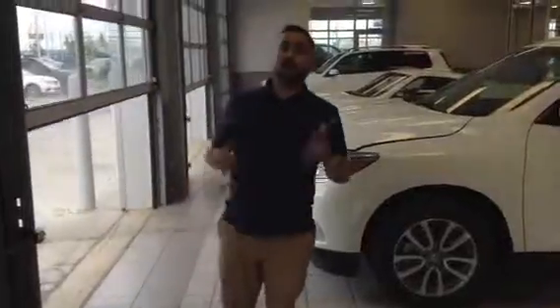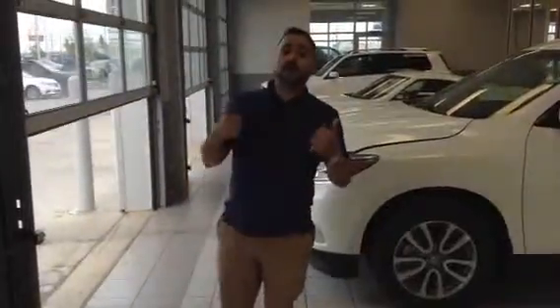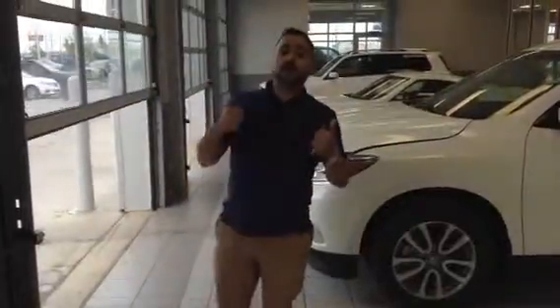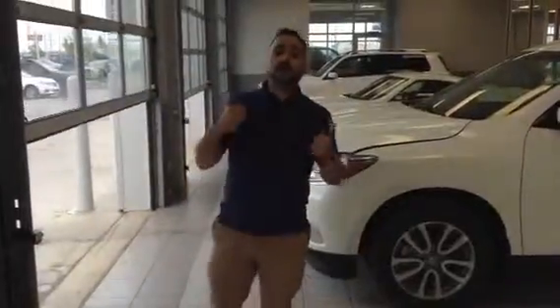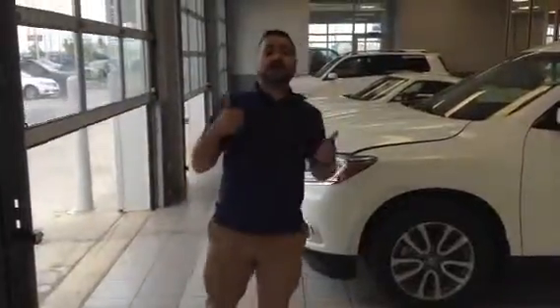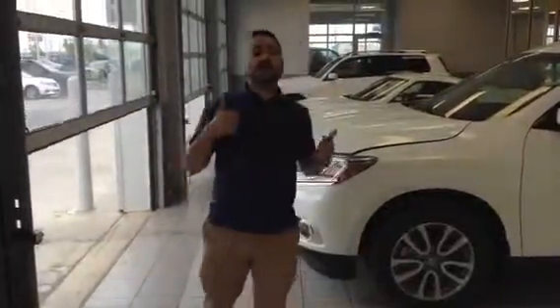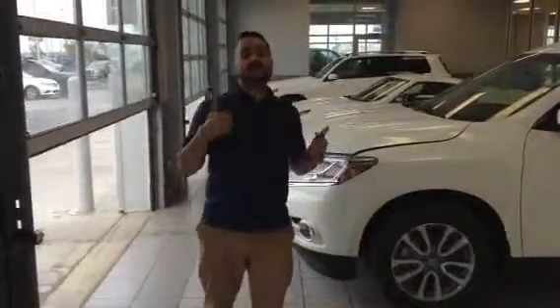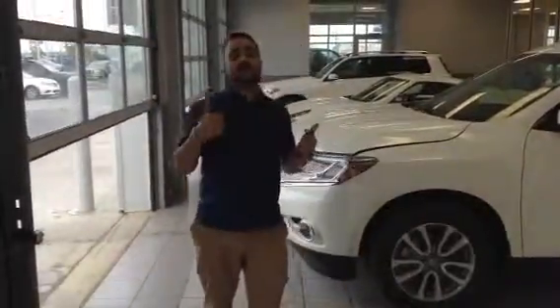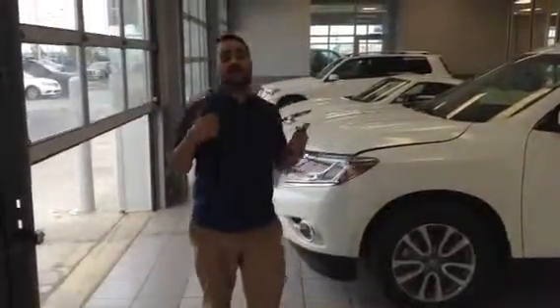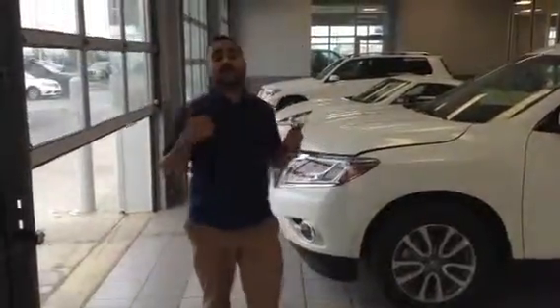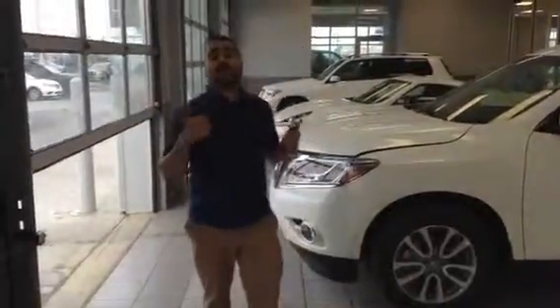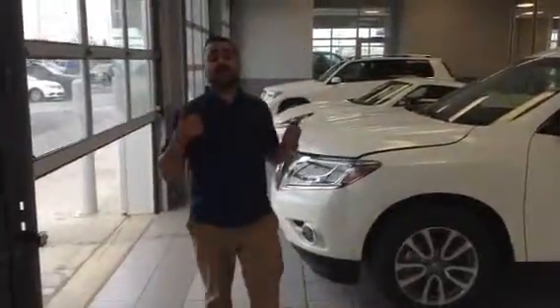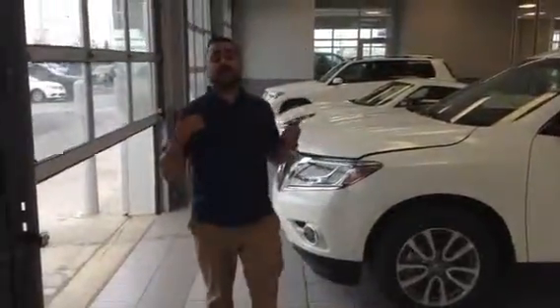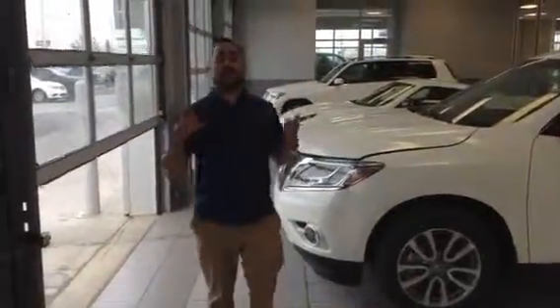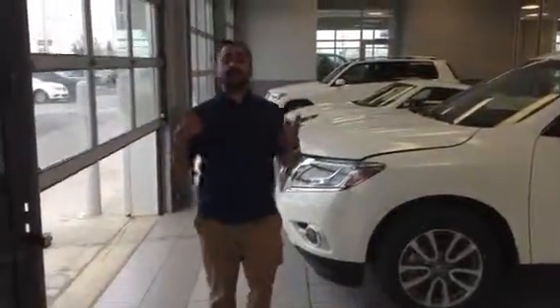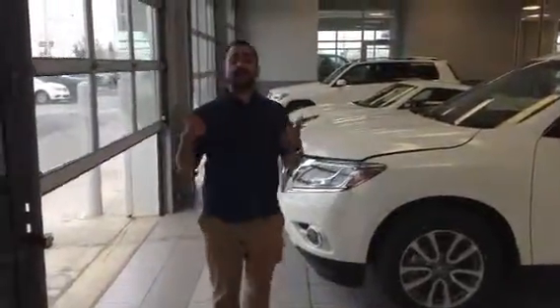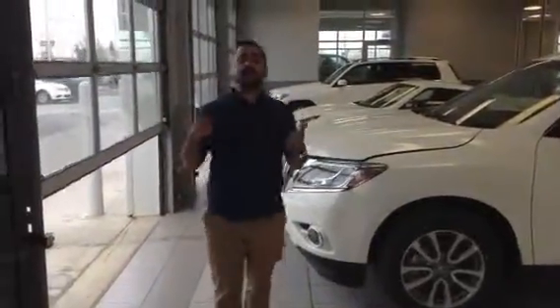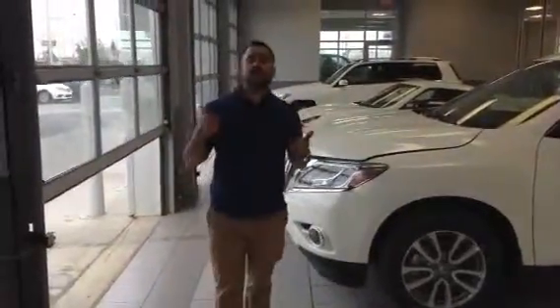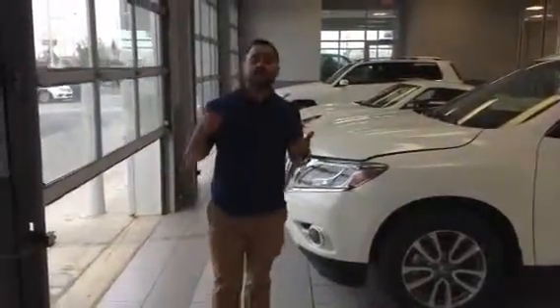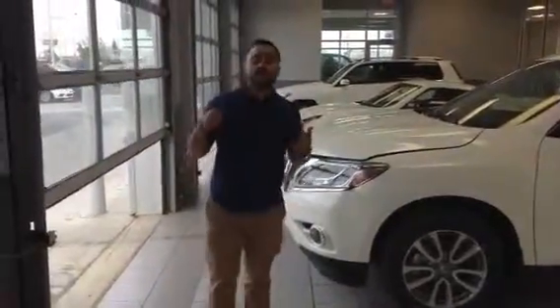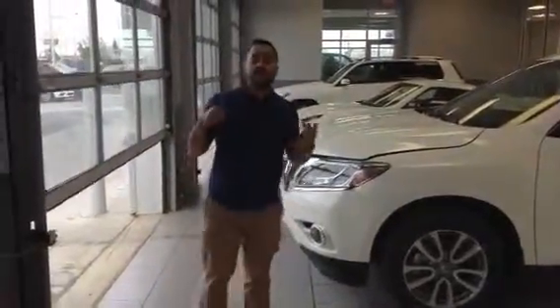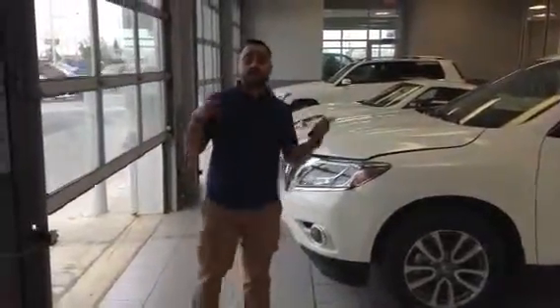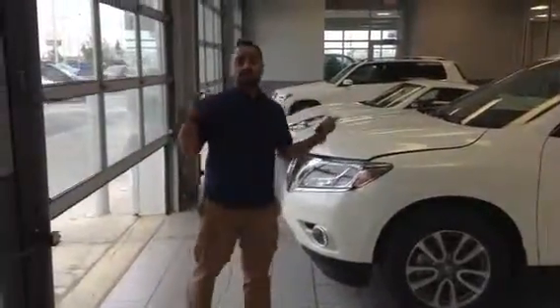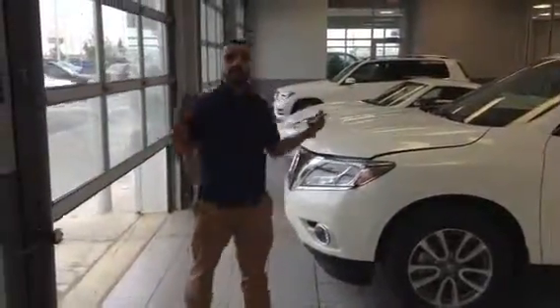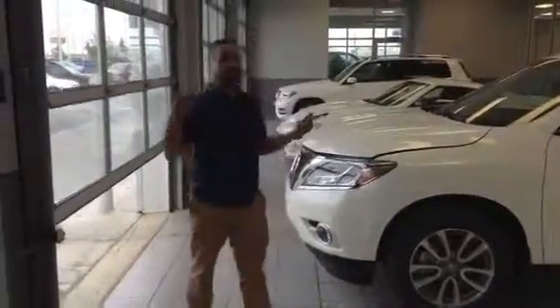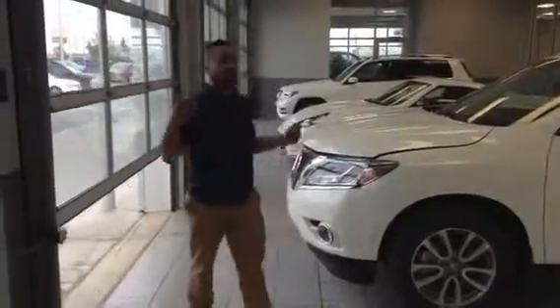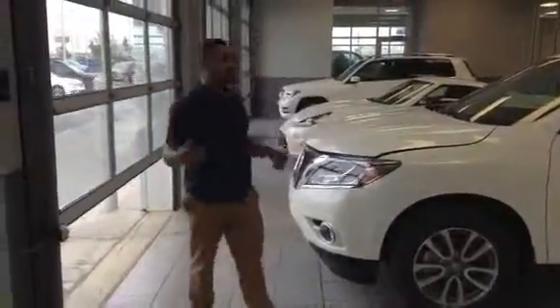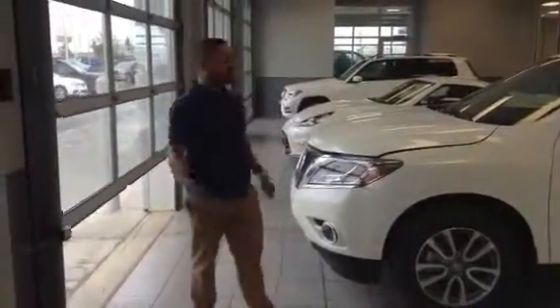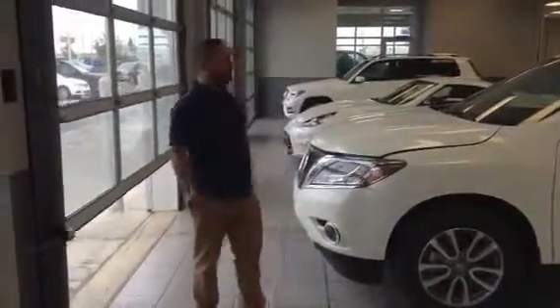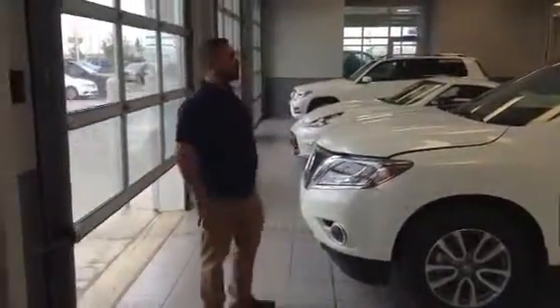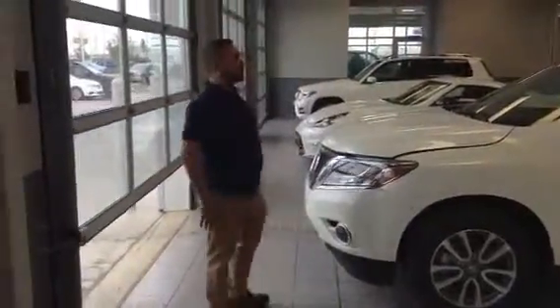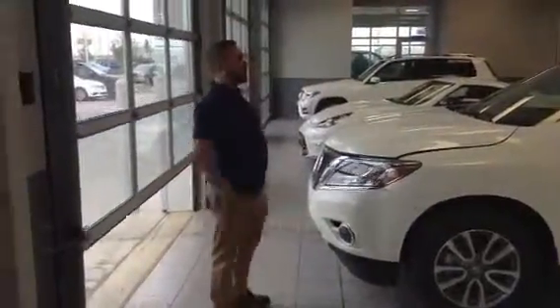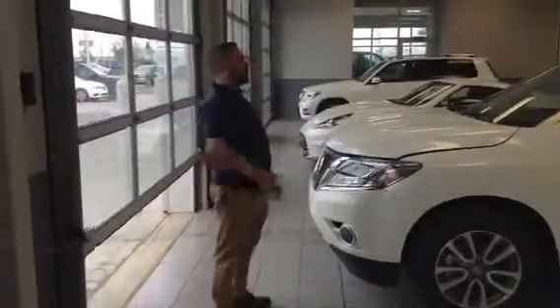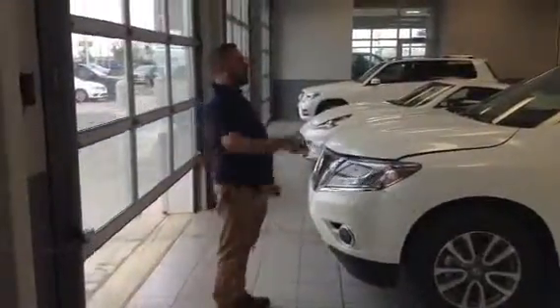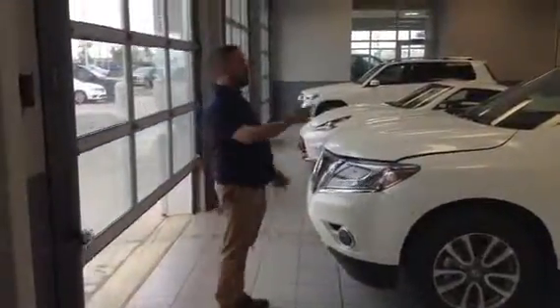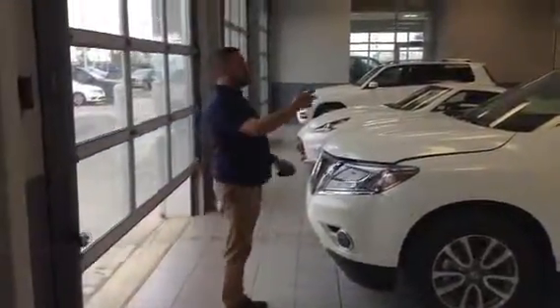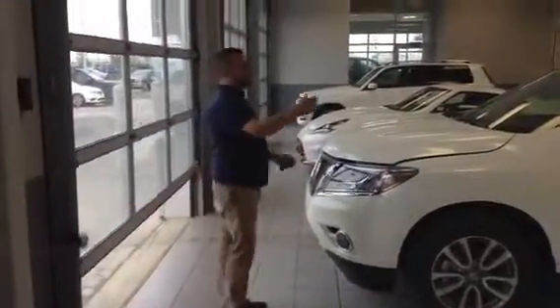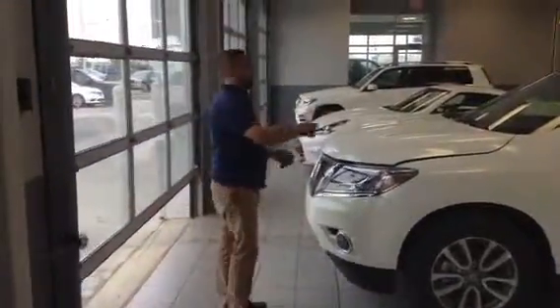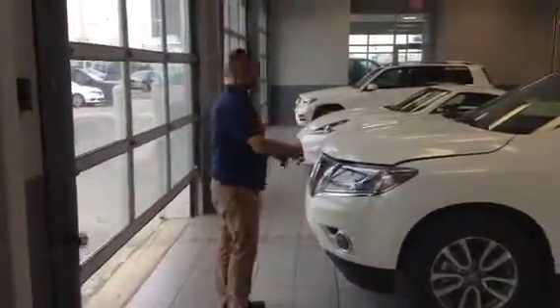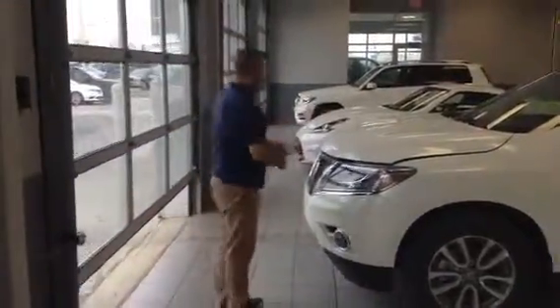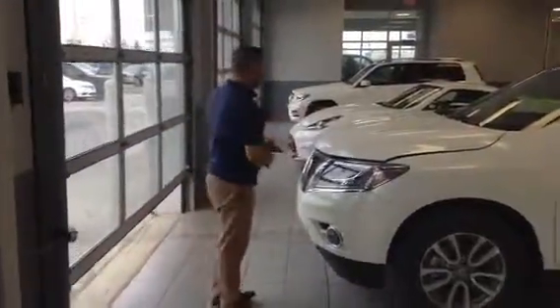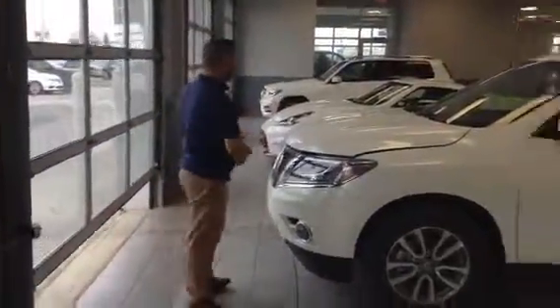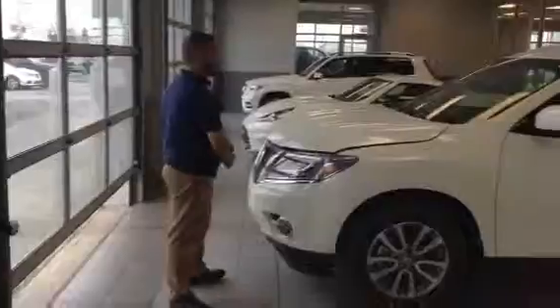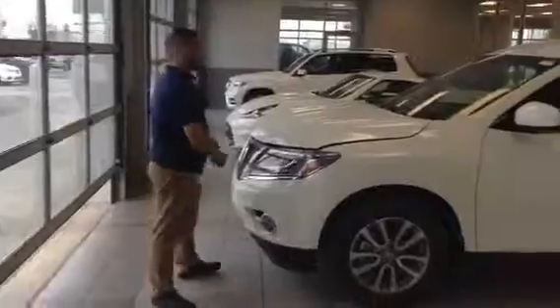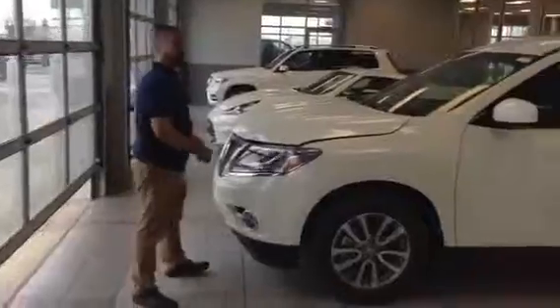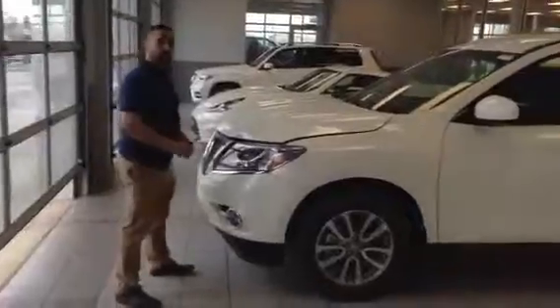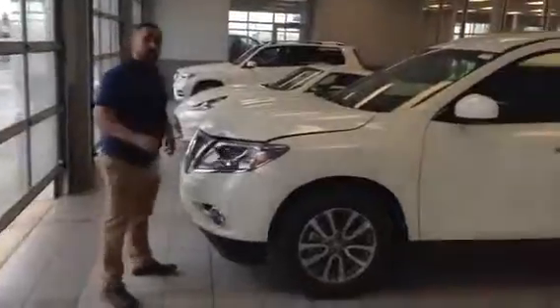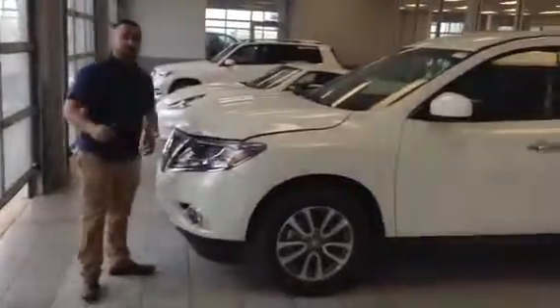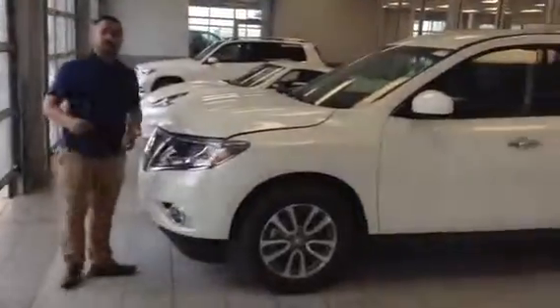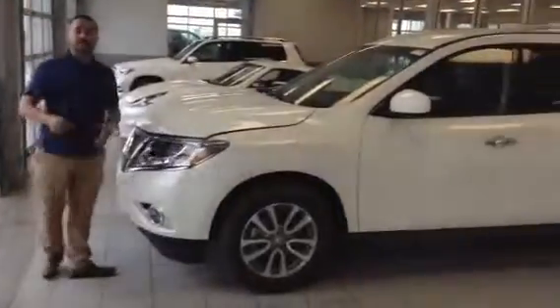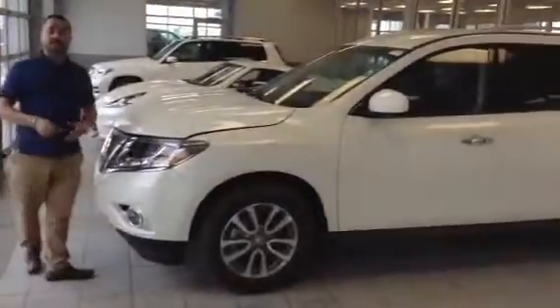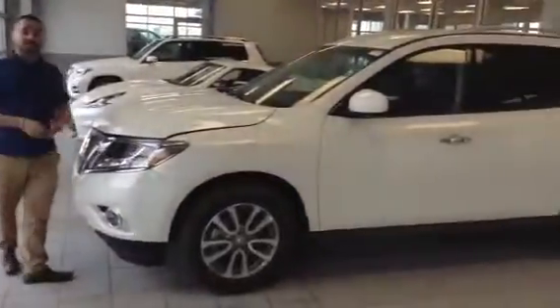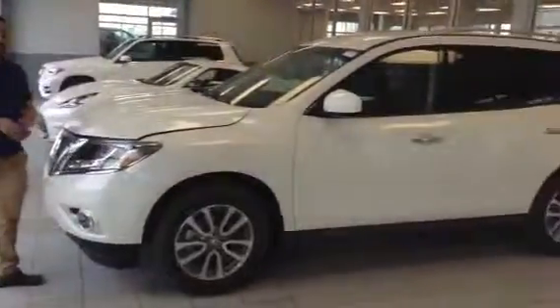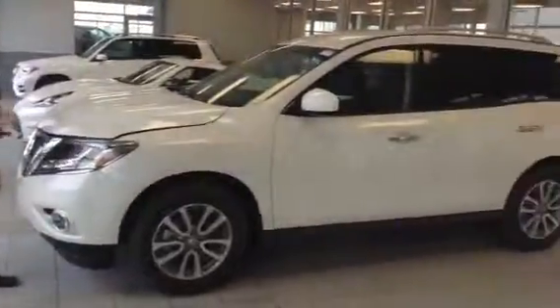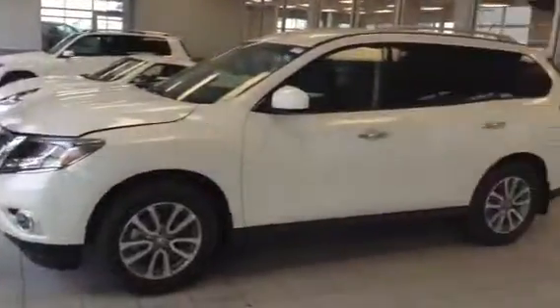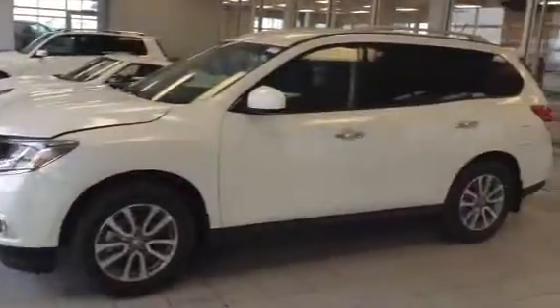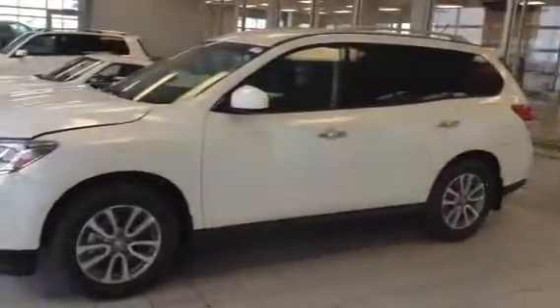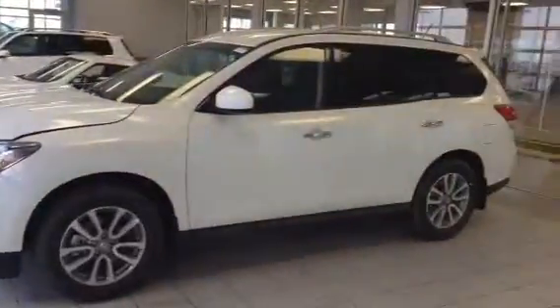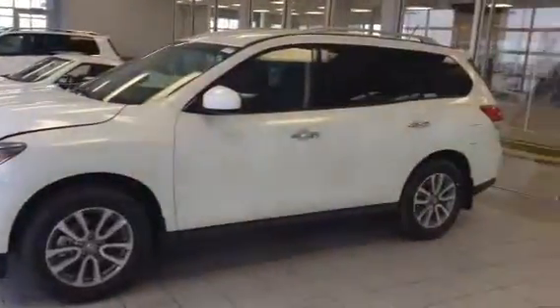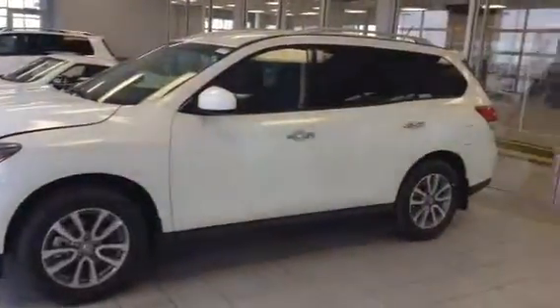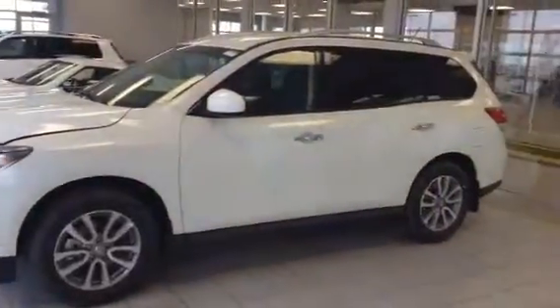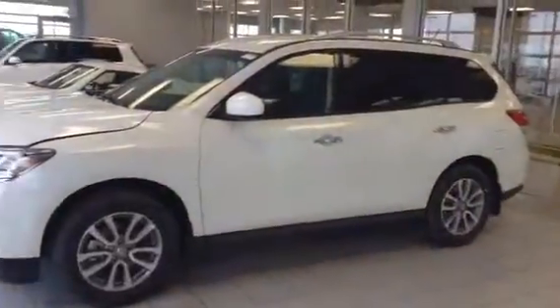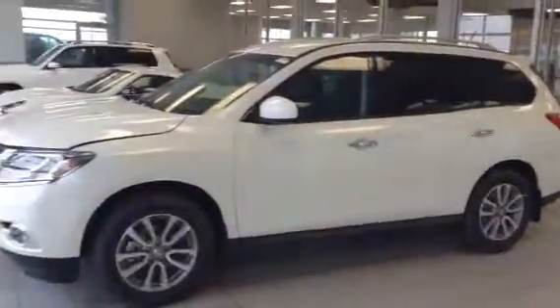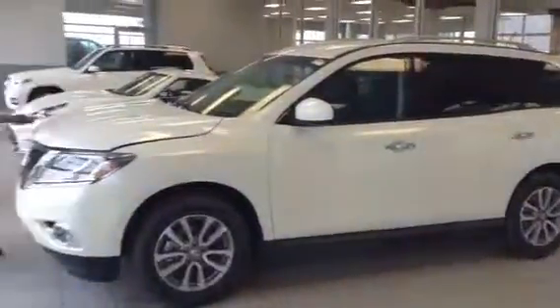Hey Tyler, it's Manny here at LA Nissan in Leduc. Thanks for your inquiry on the 2015 Nissan Pathfinder SV.